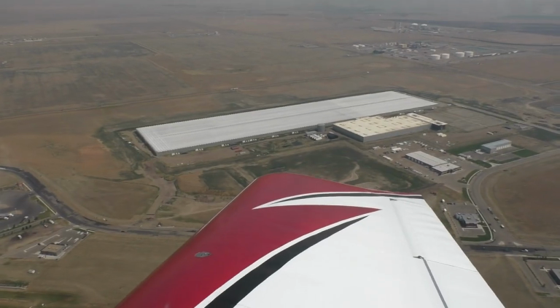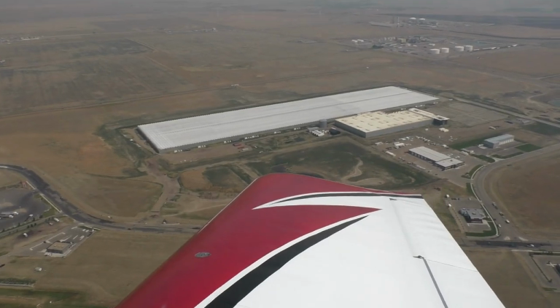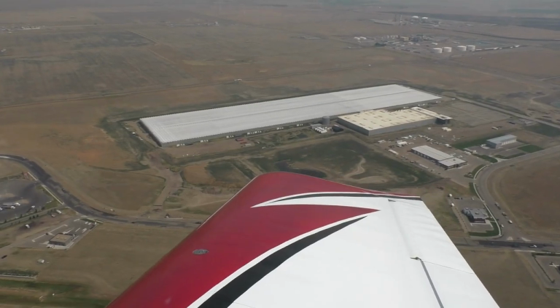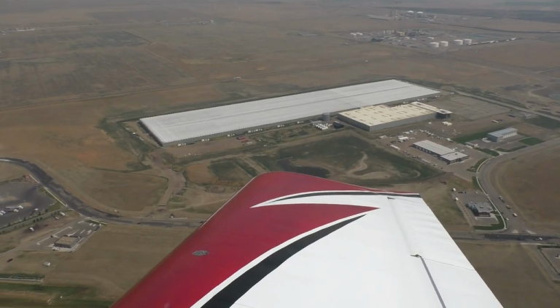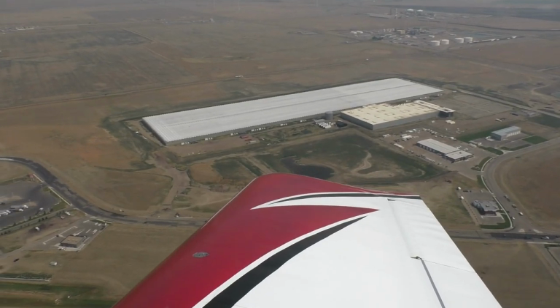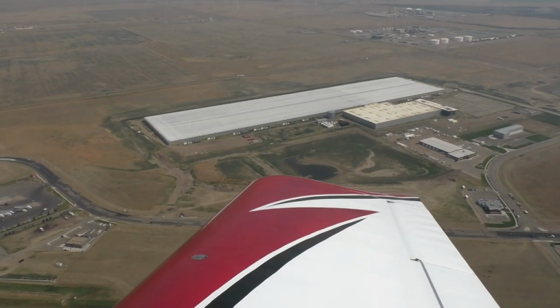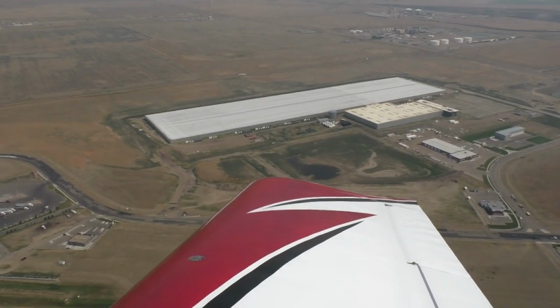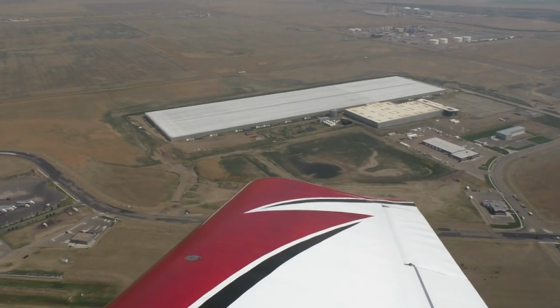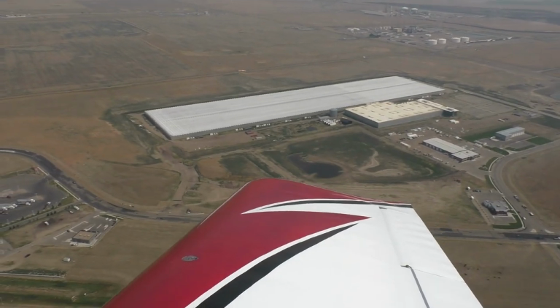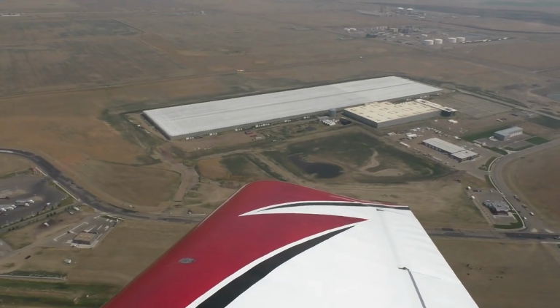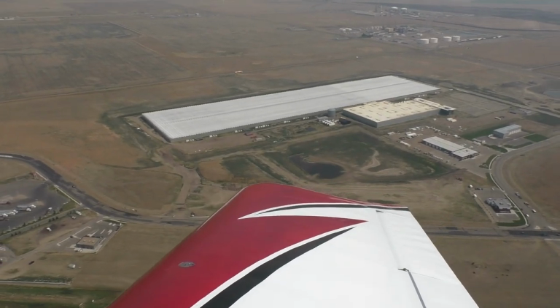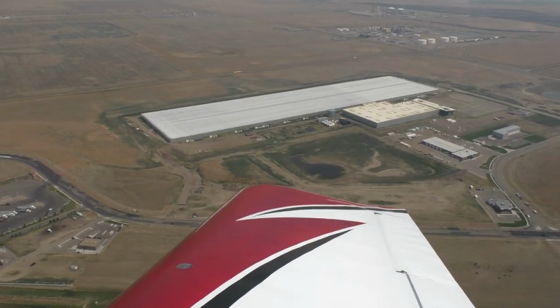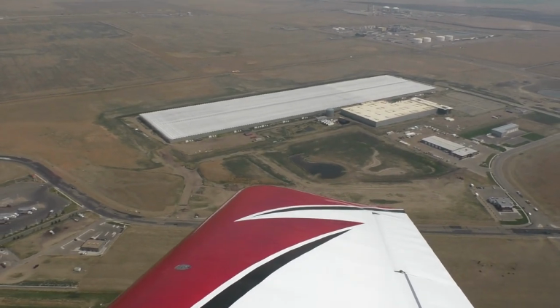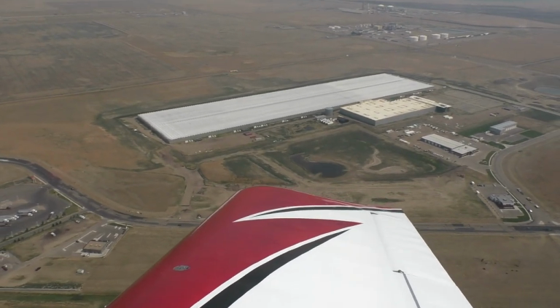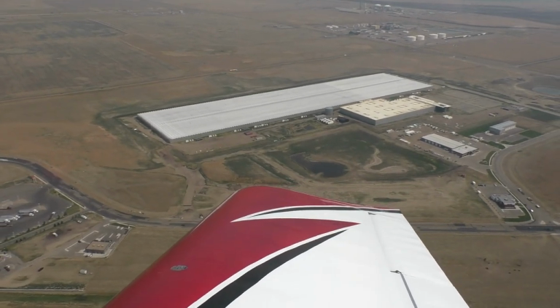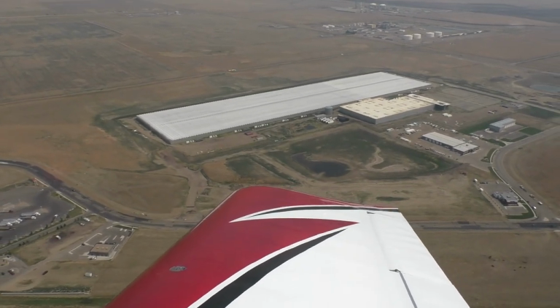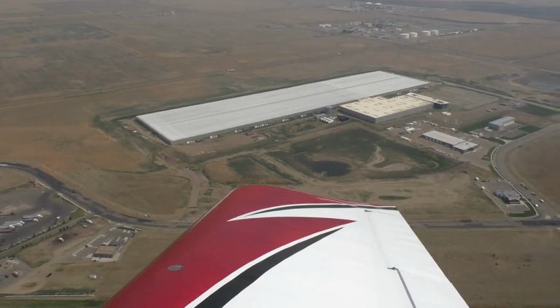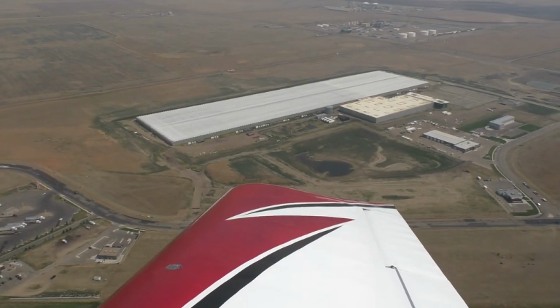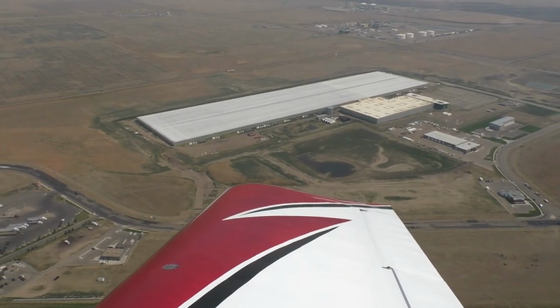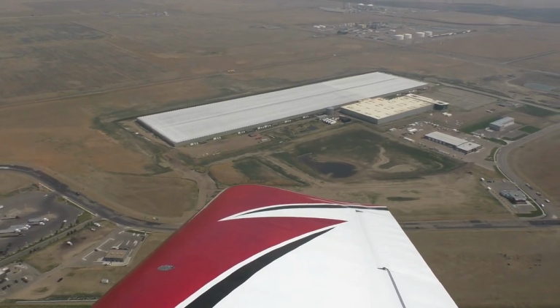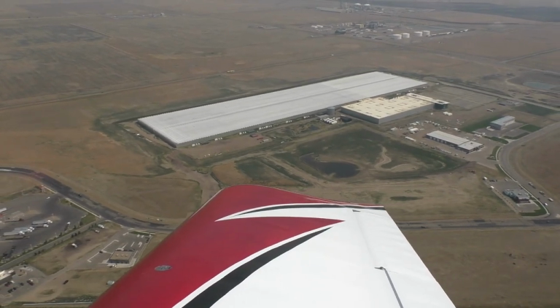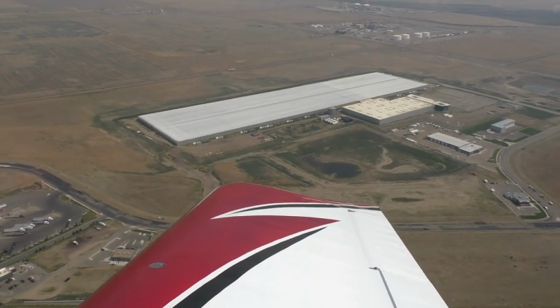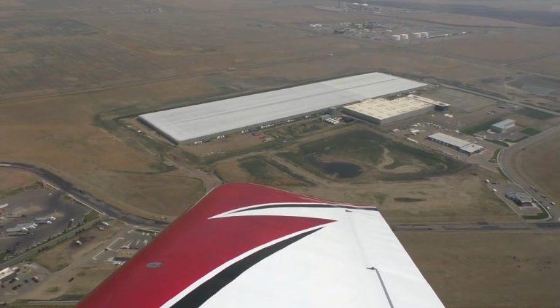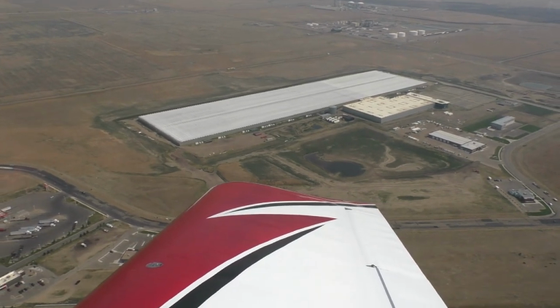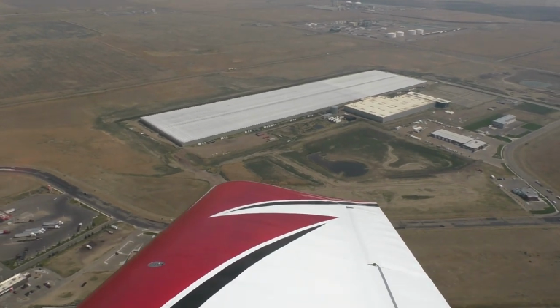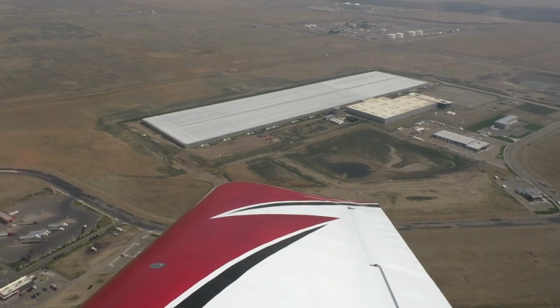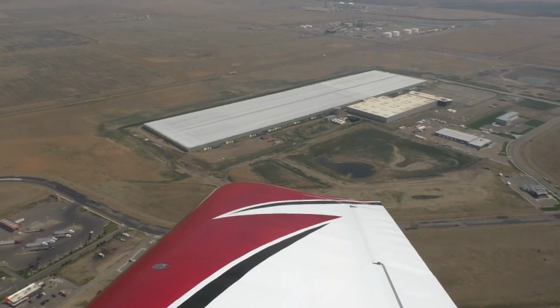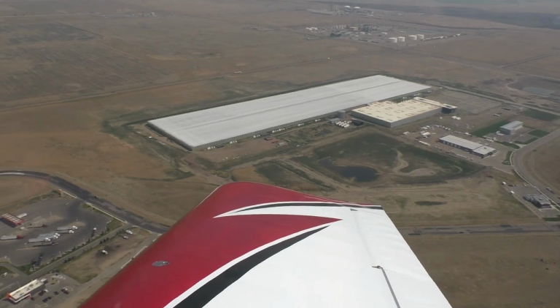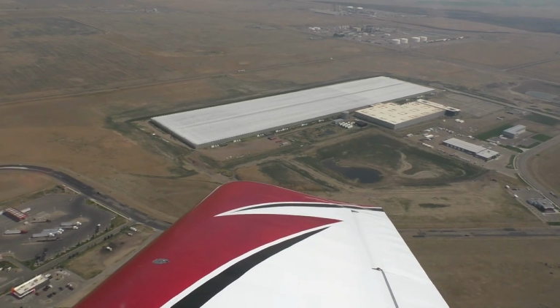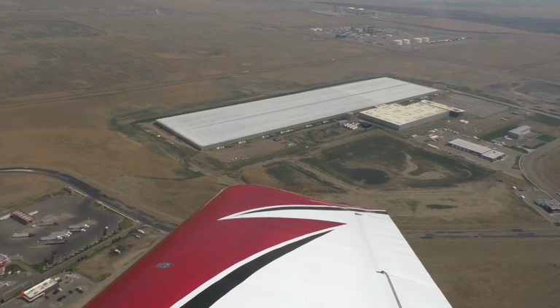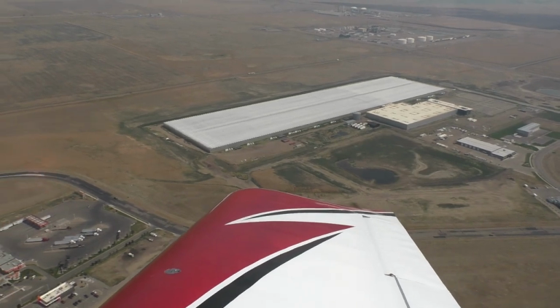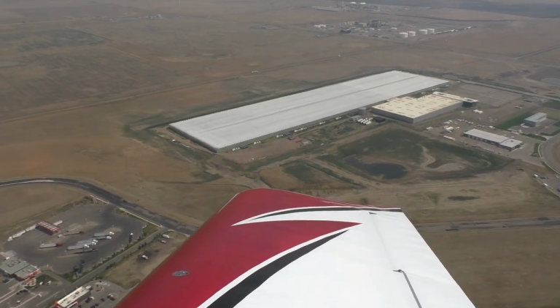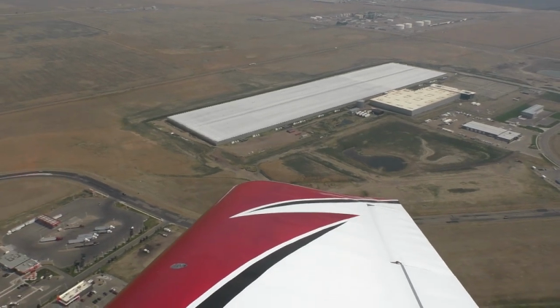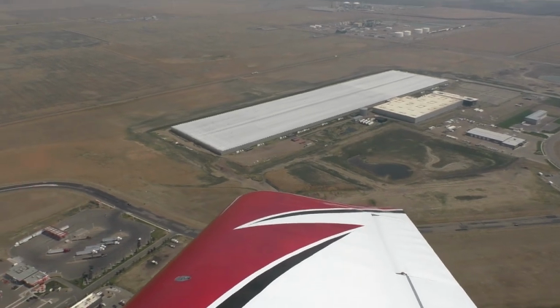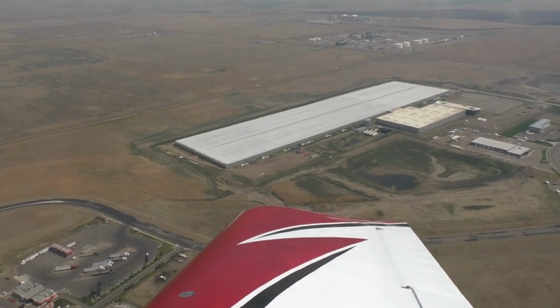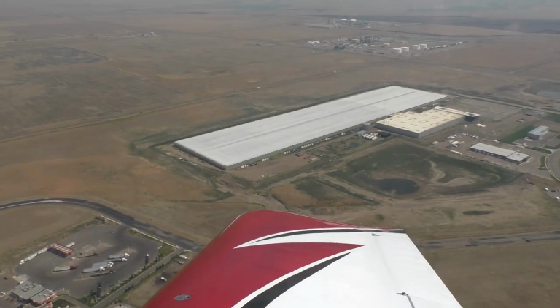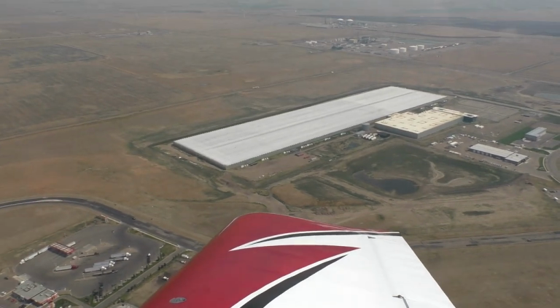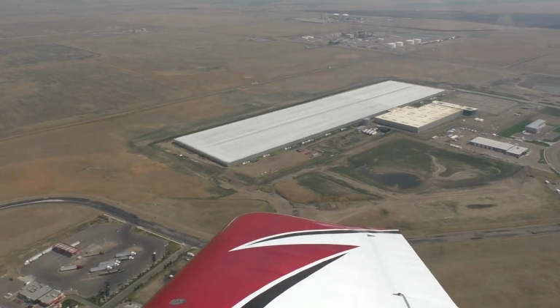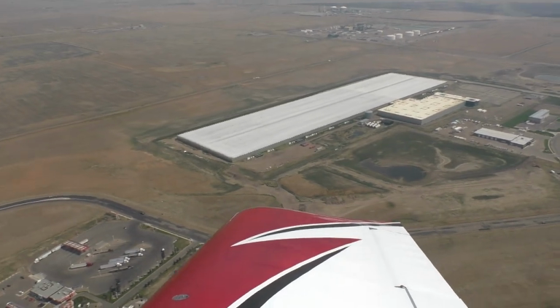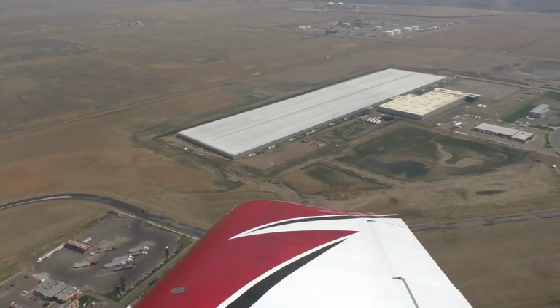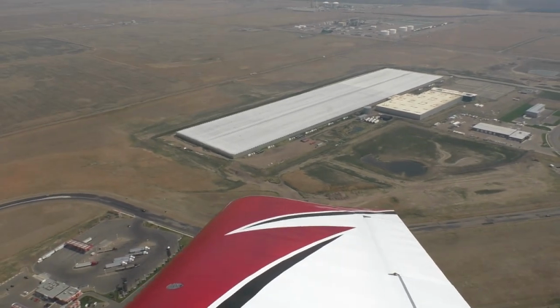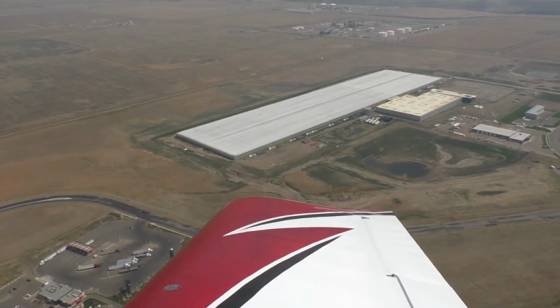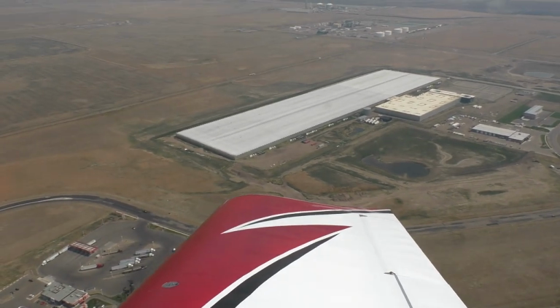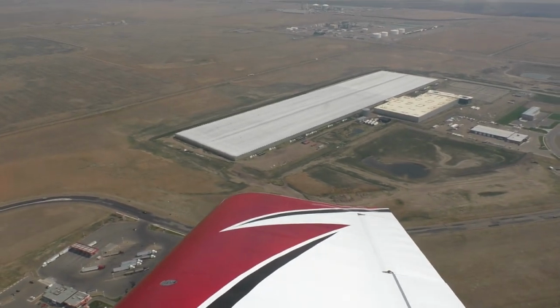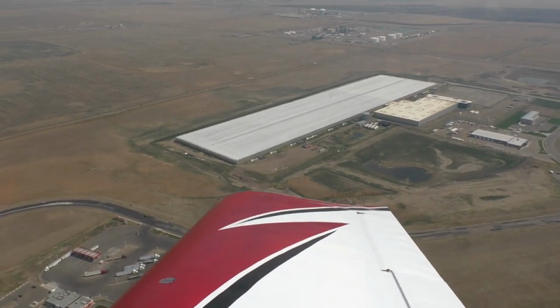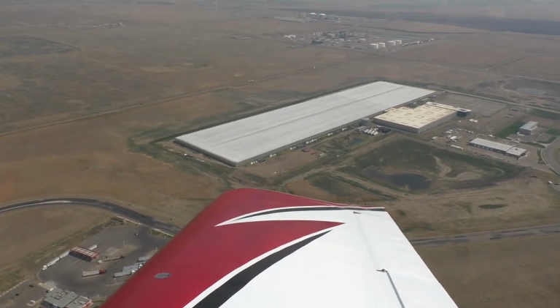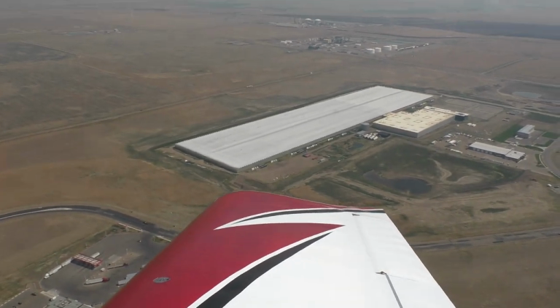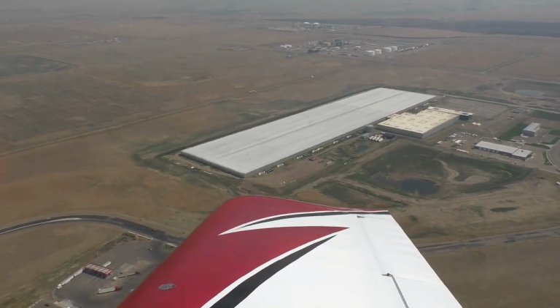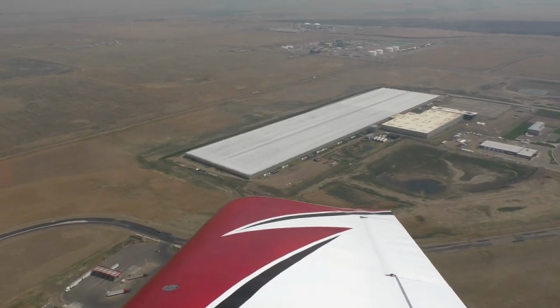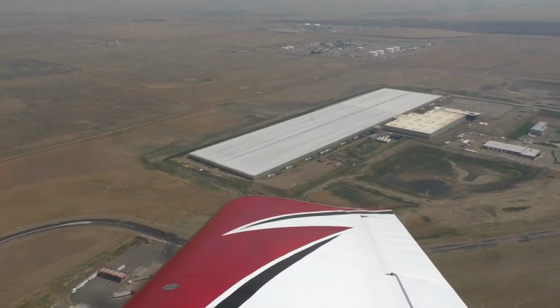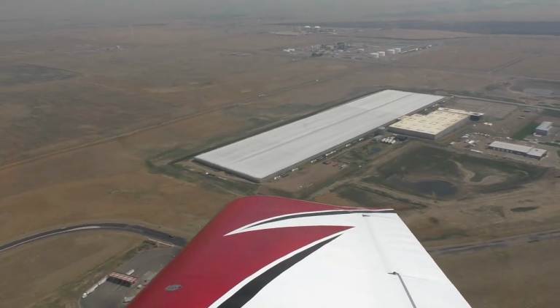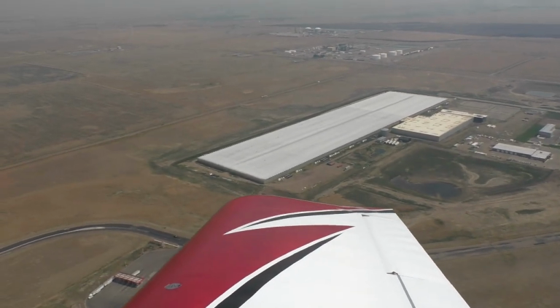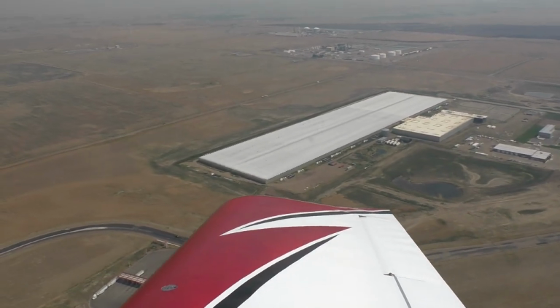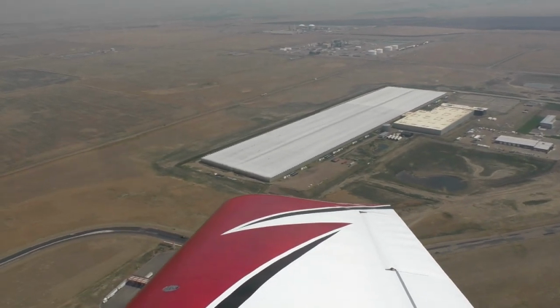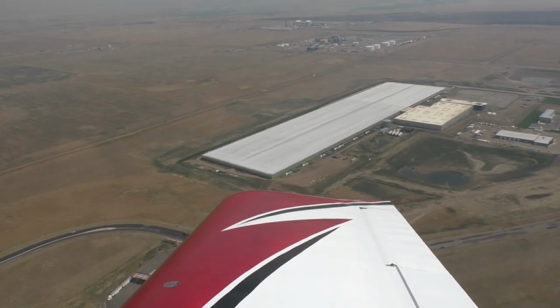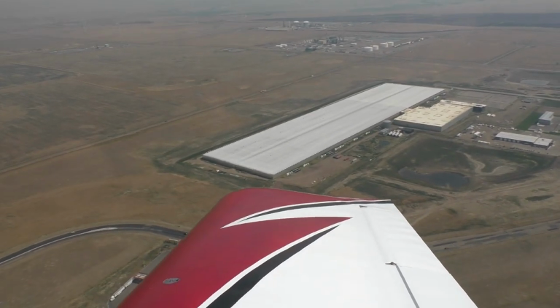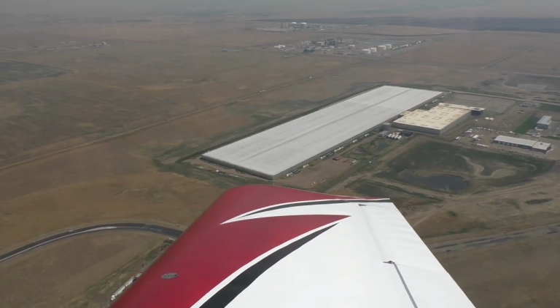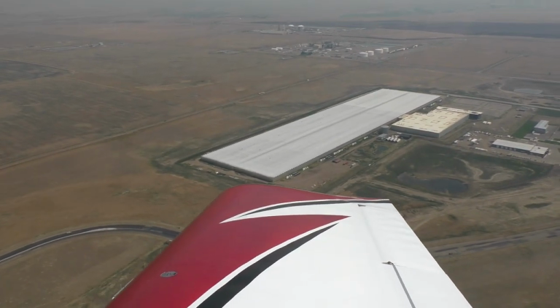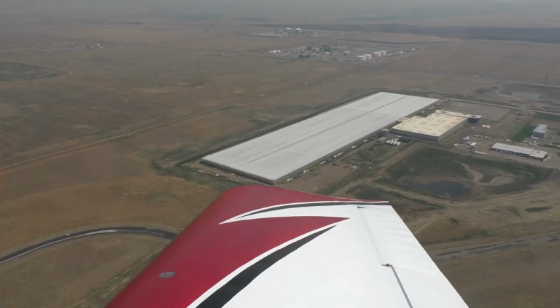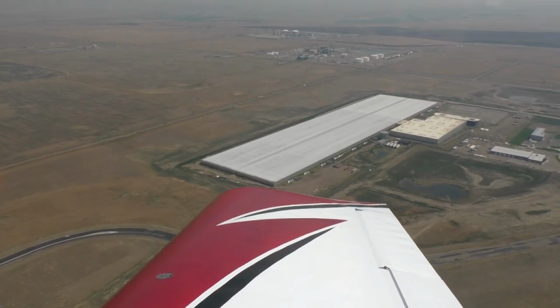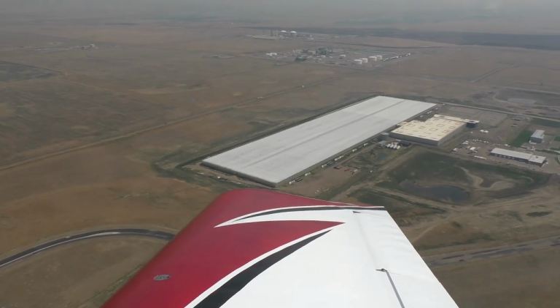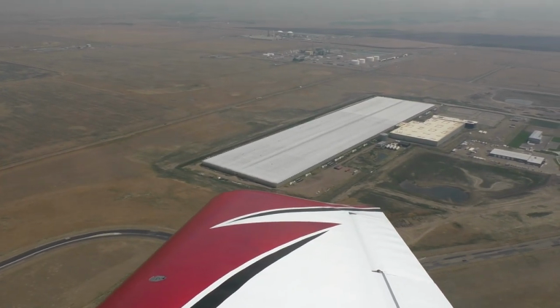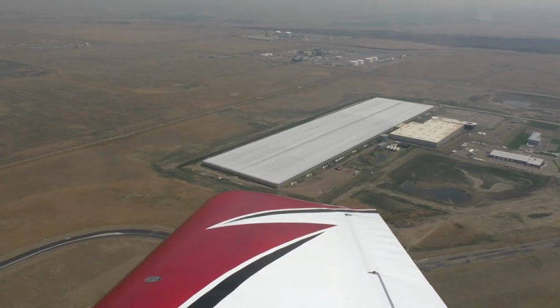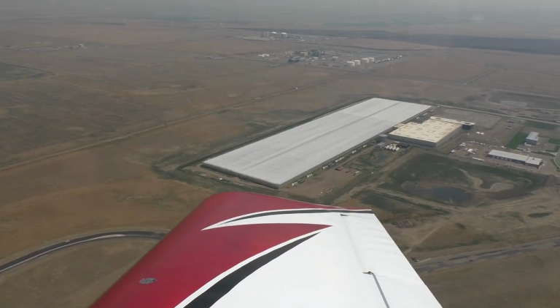Medicine Hat boasts some of the largest greenhouses in the world. A couple here are well over a million square feet each.